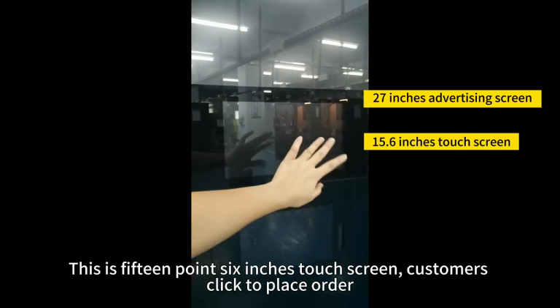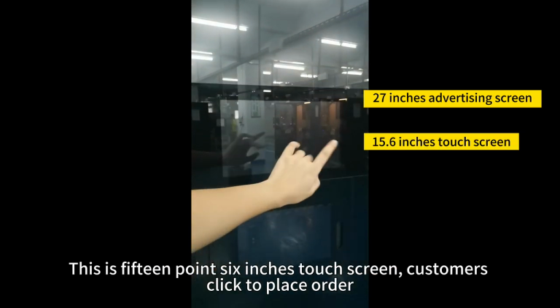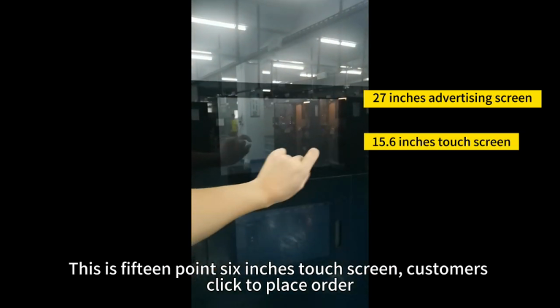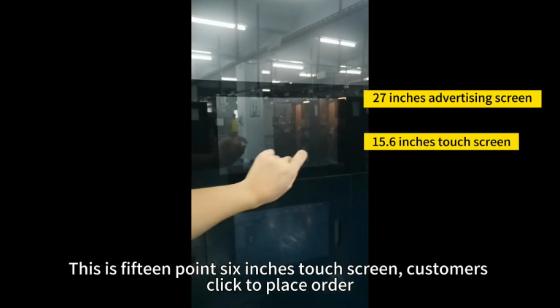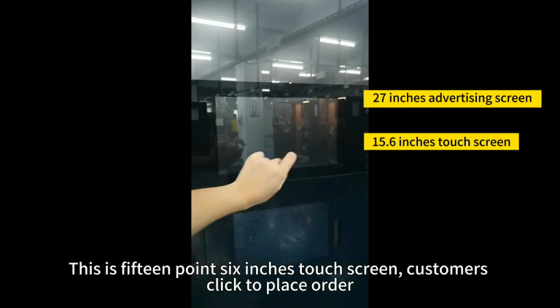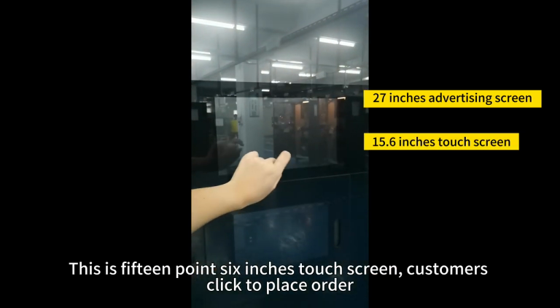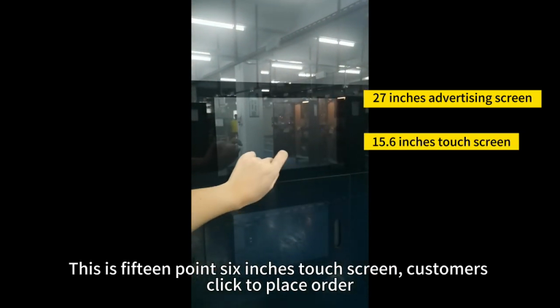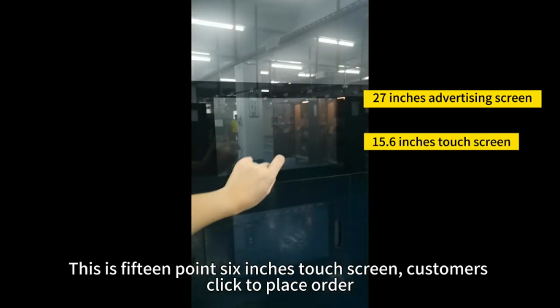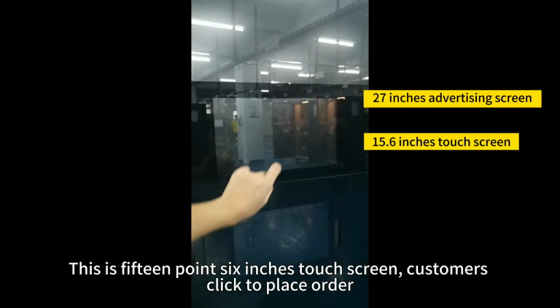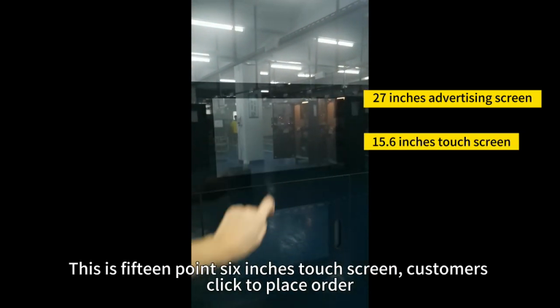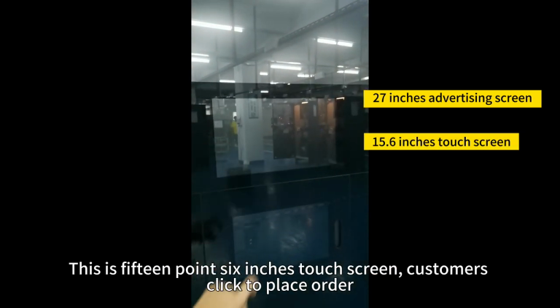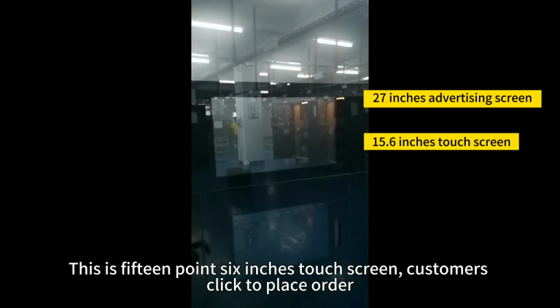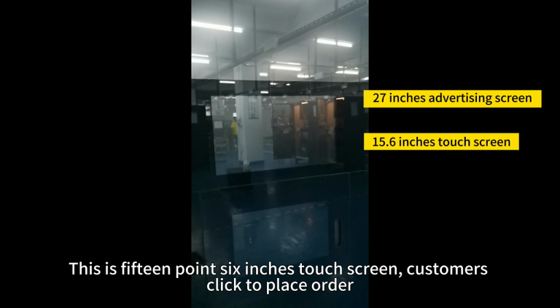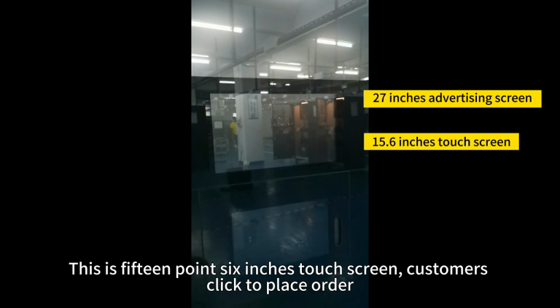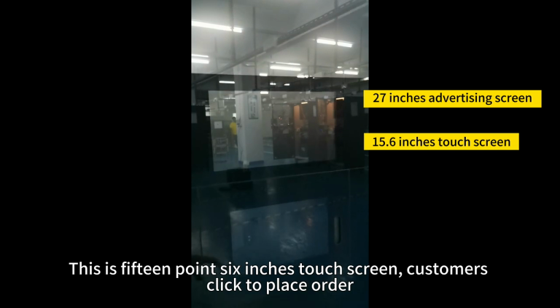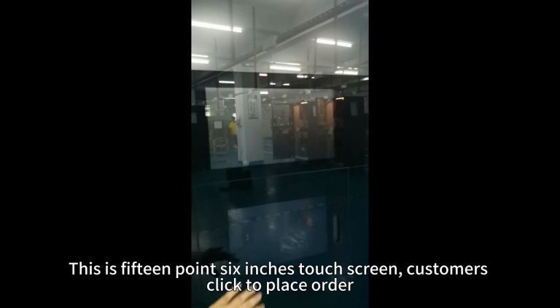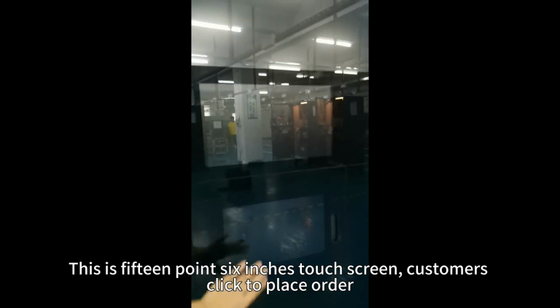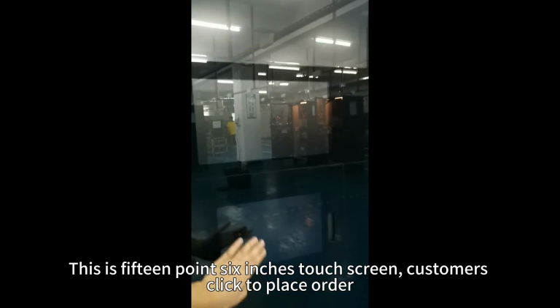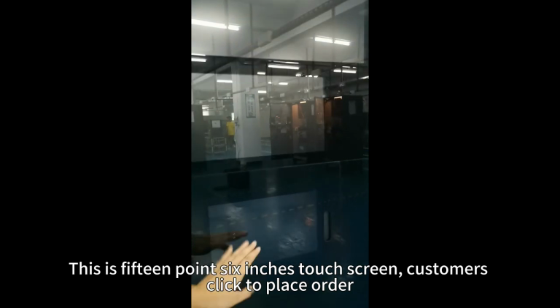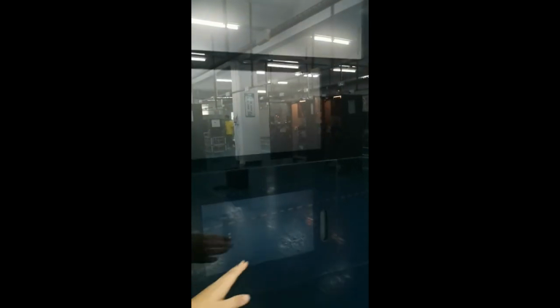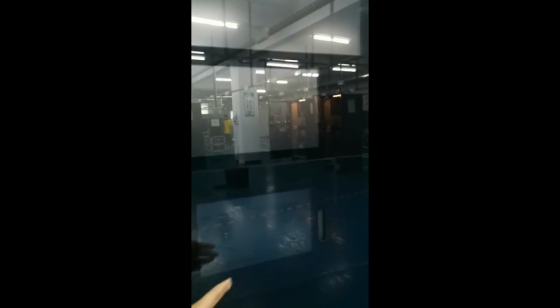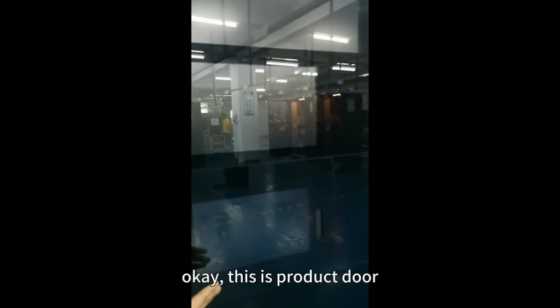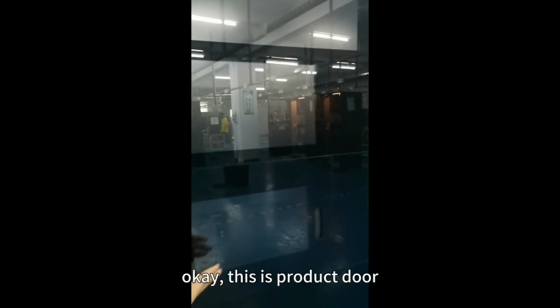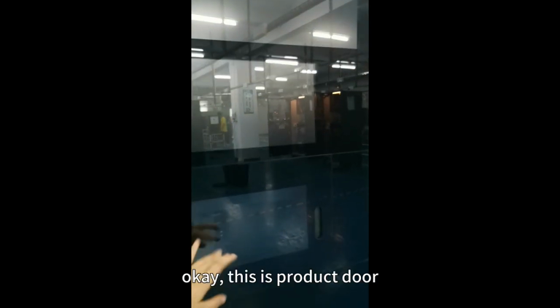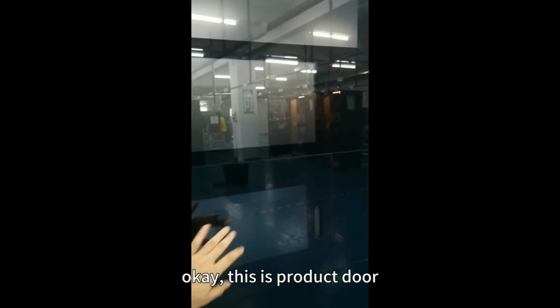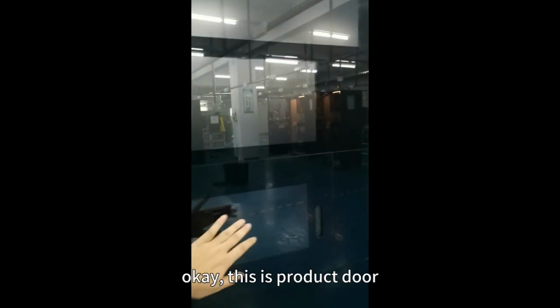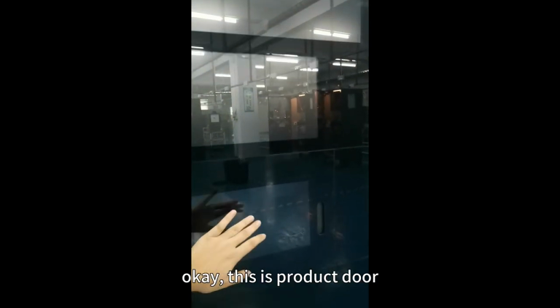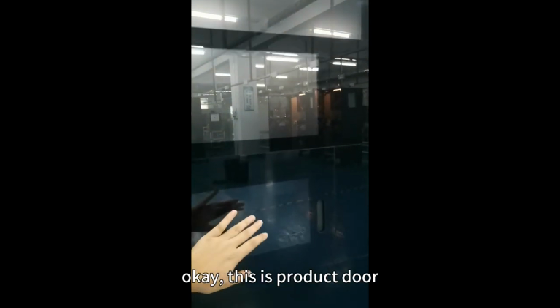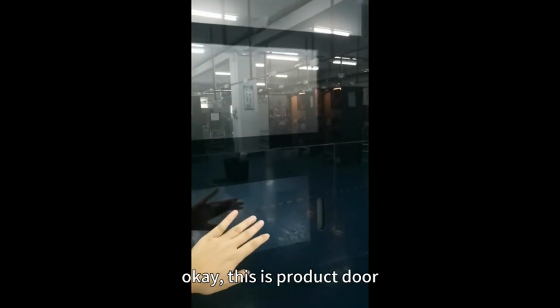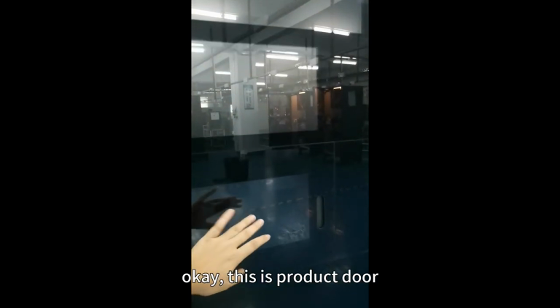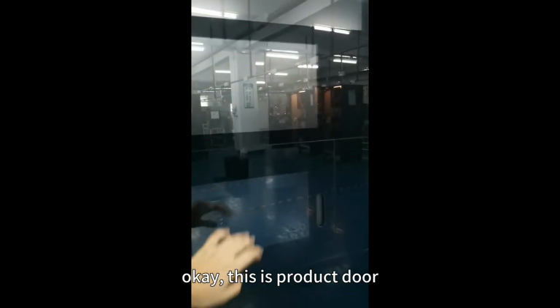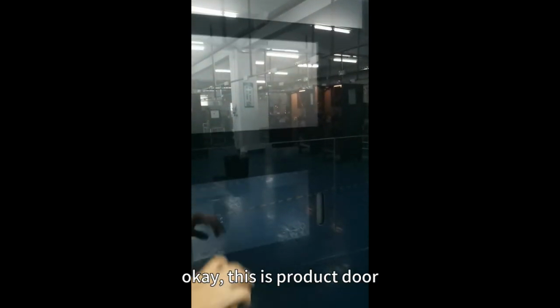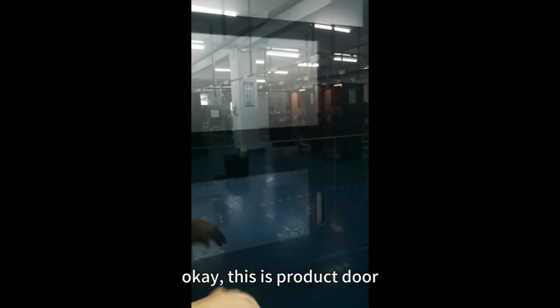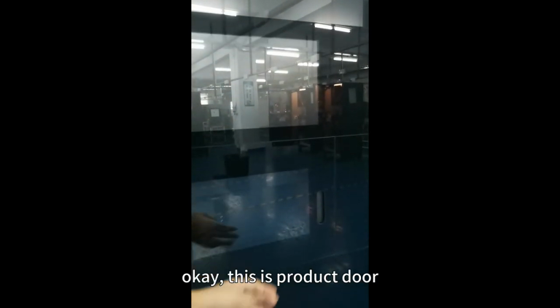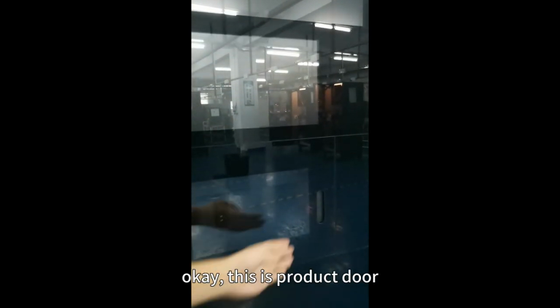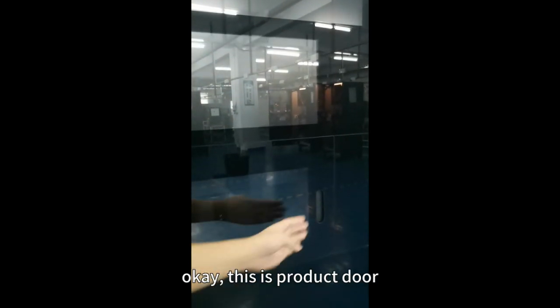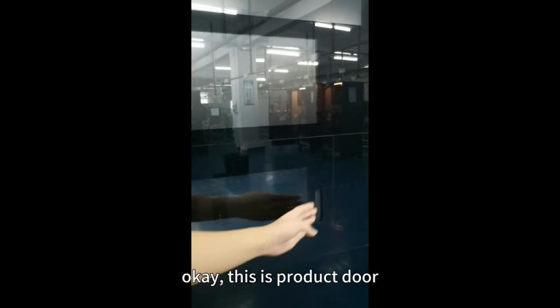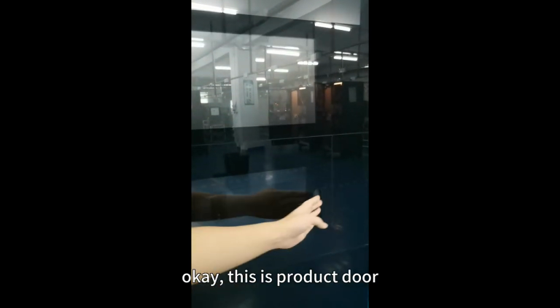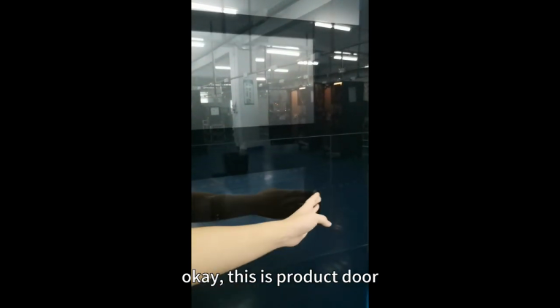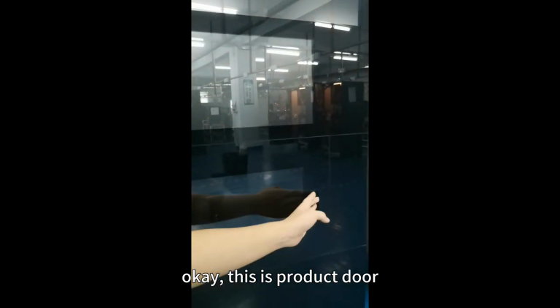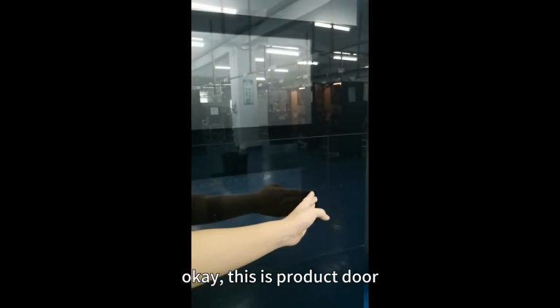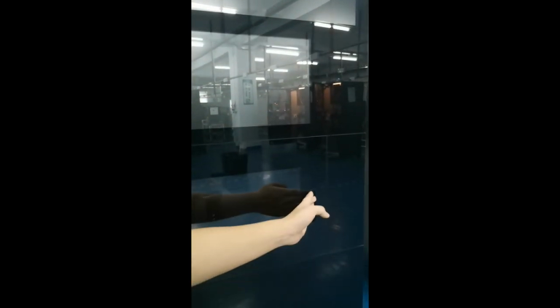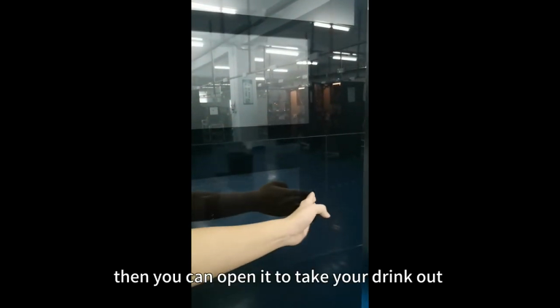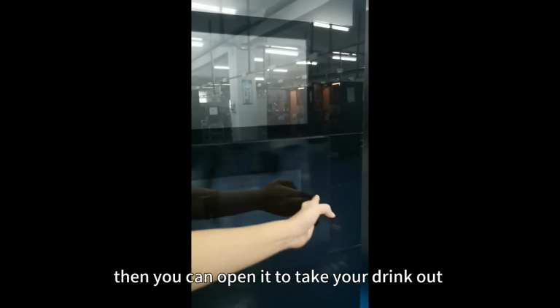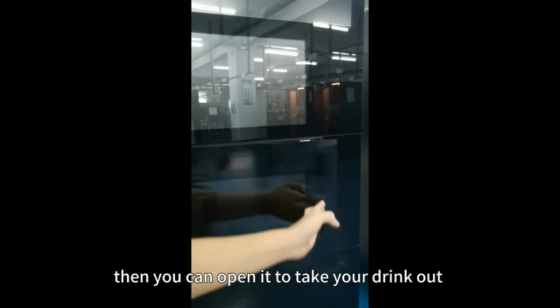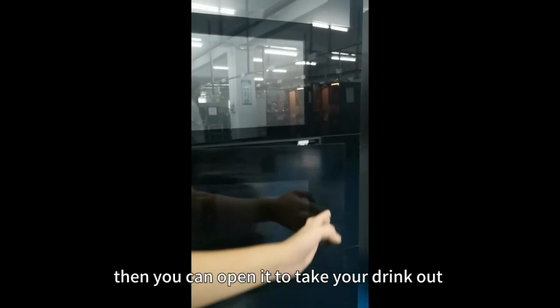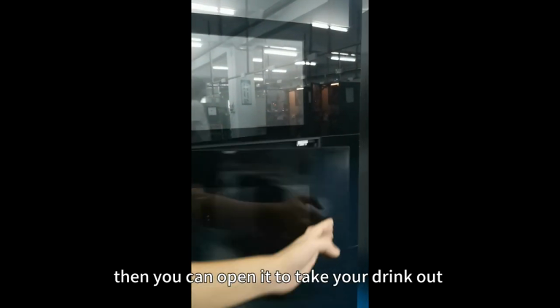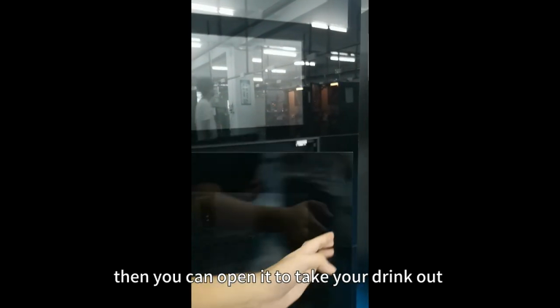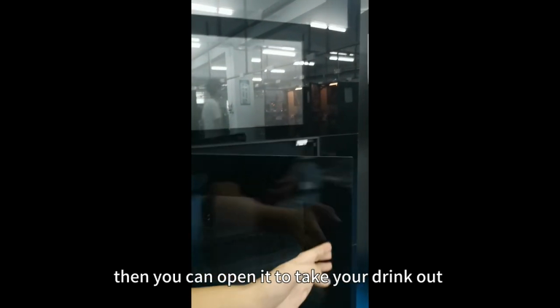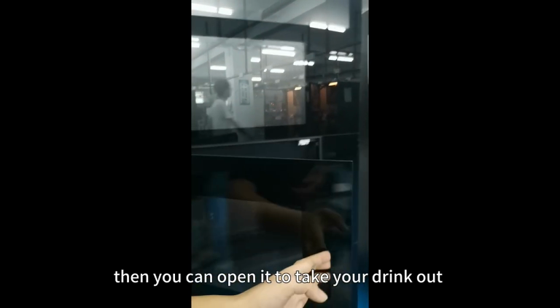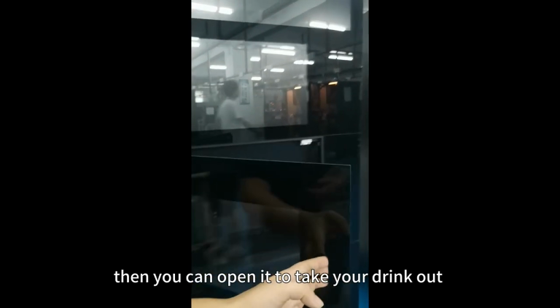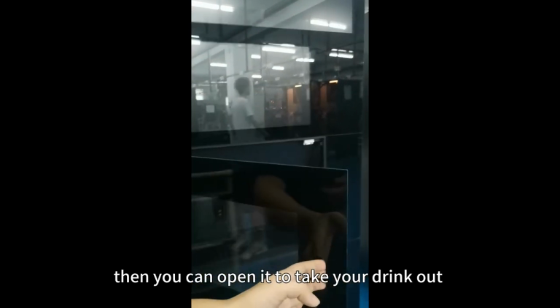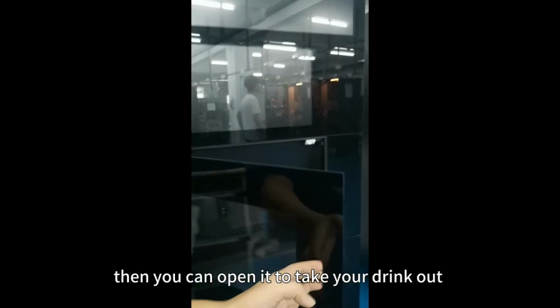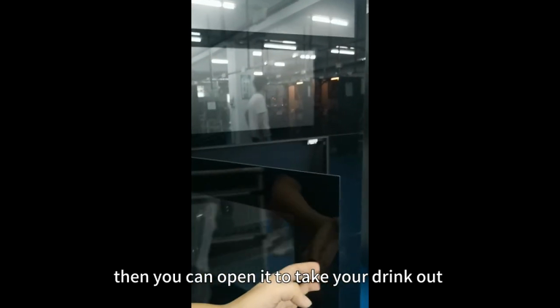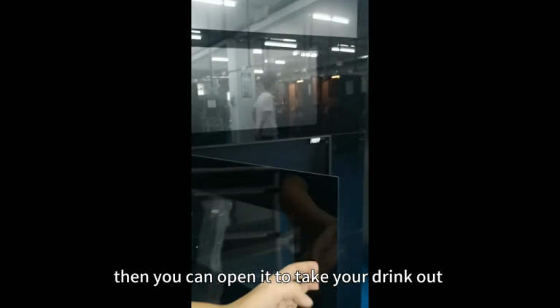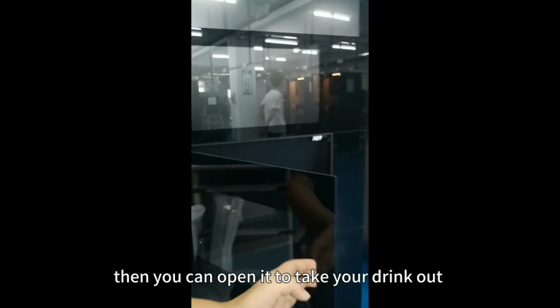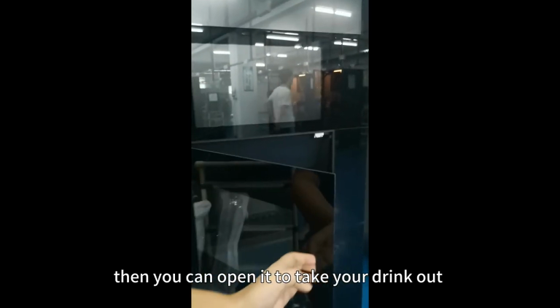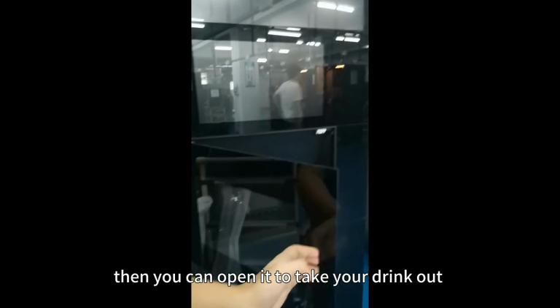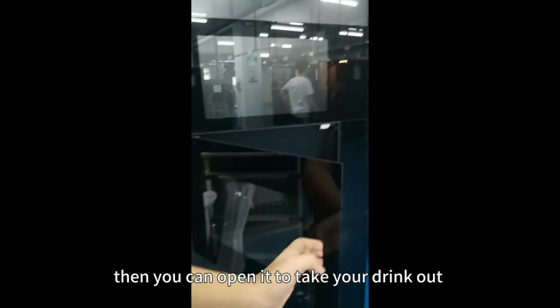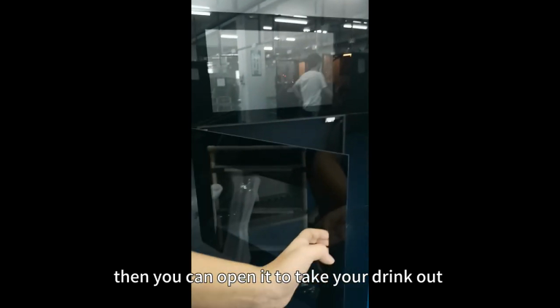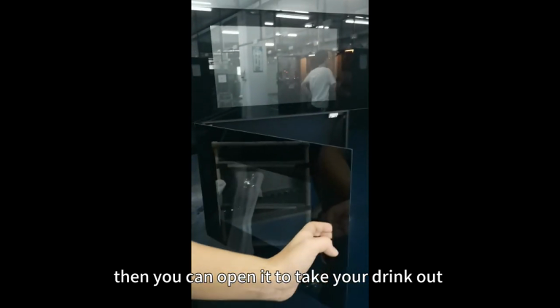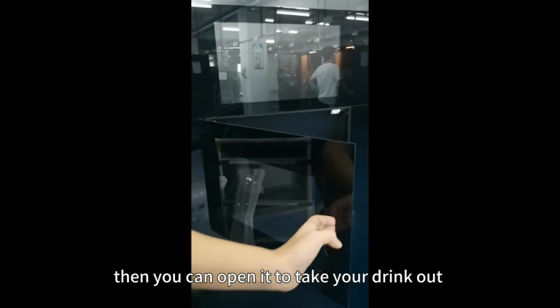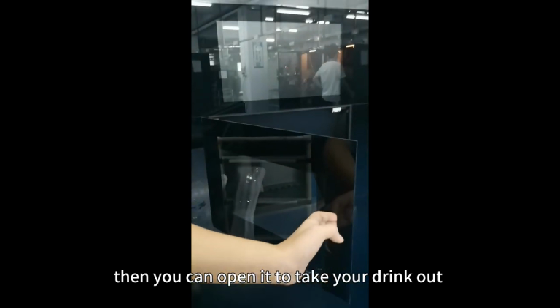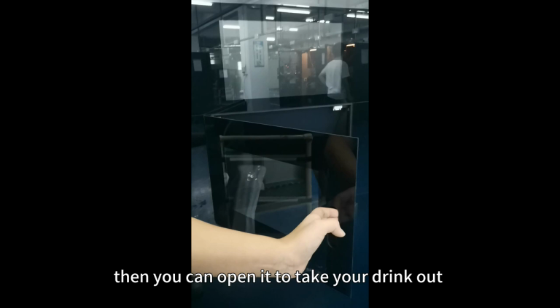Customers click to place their order. This is the product door — you can open it to take your drink out.